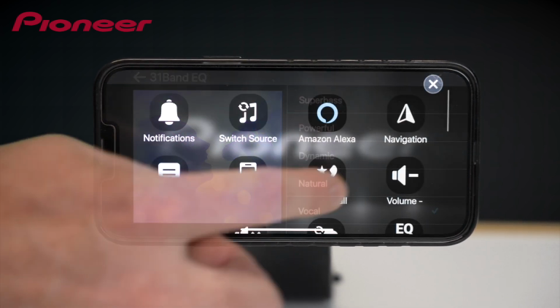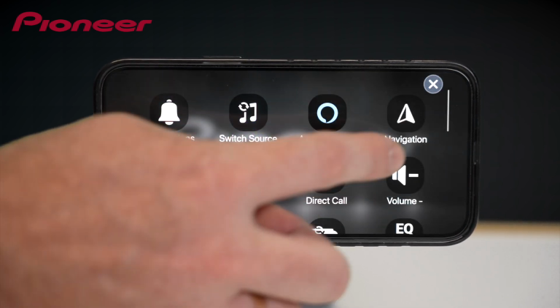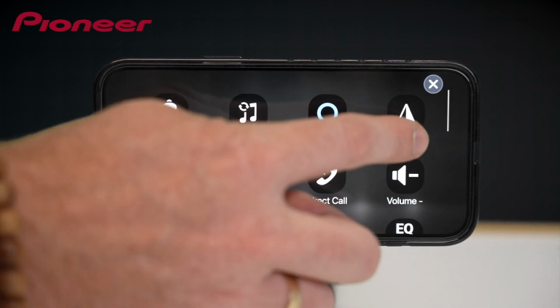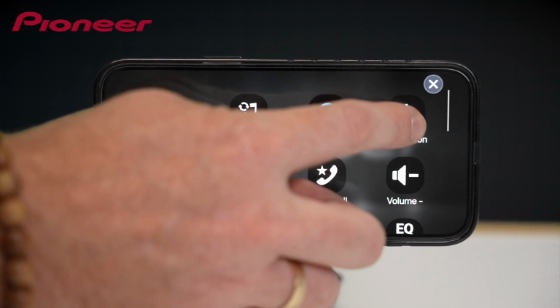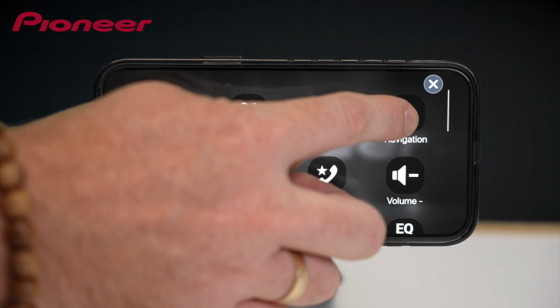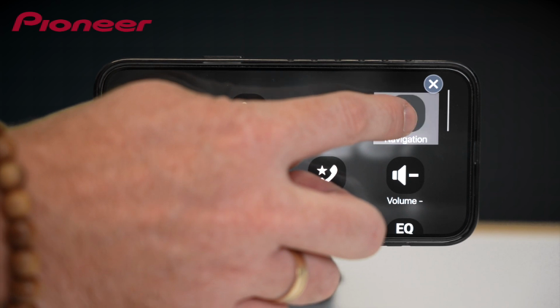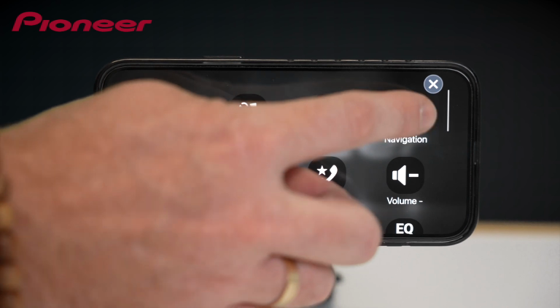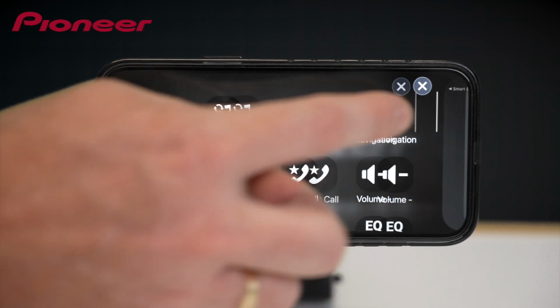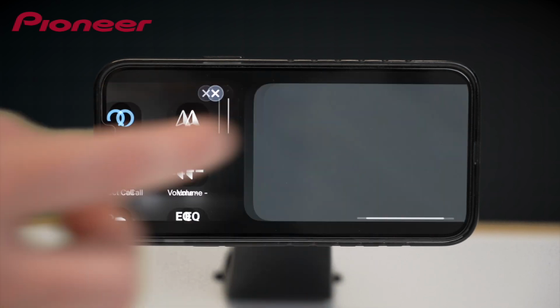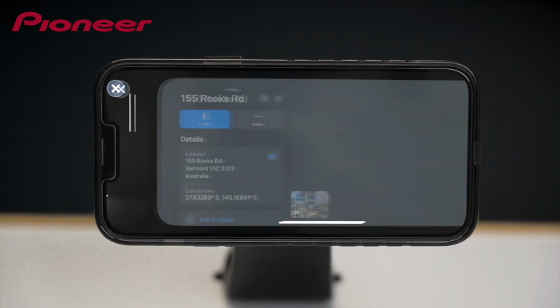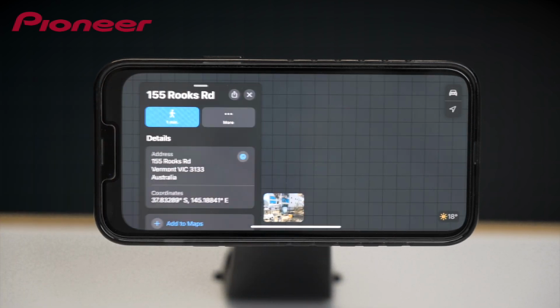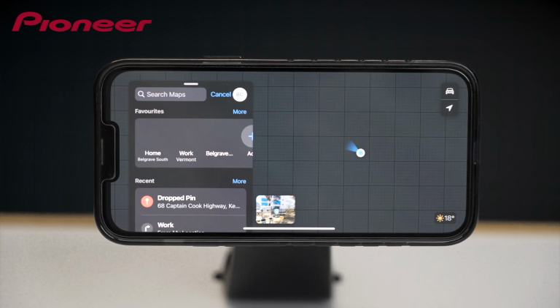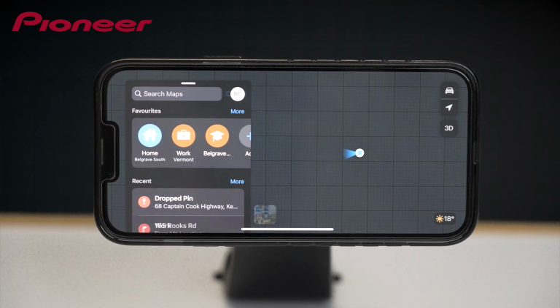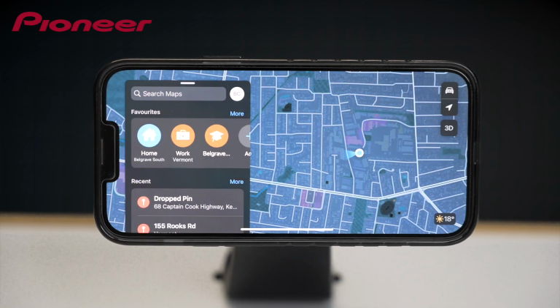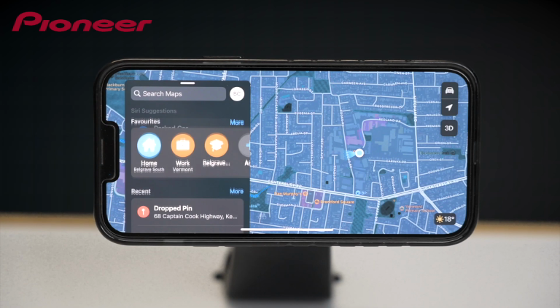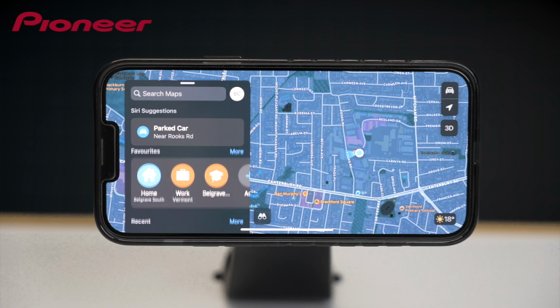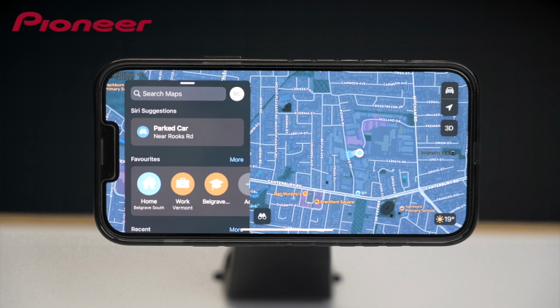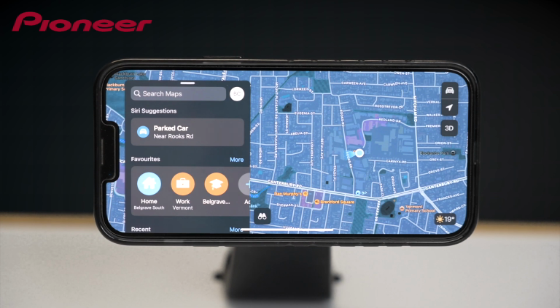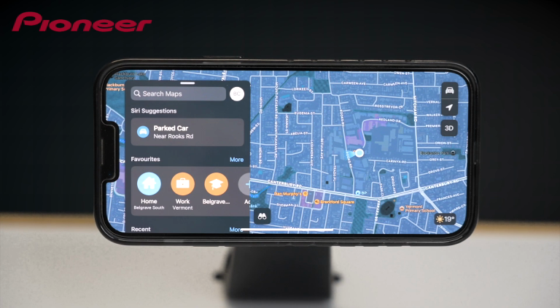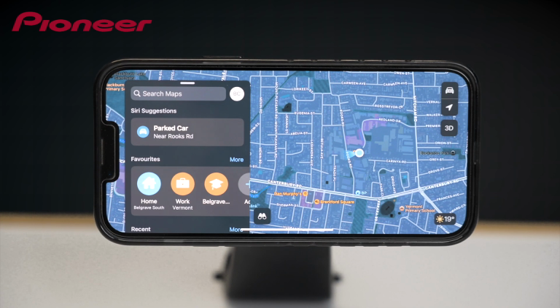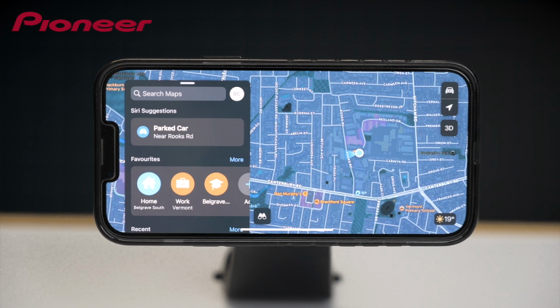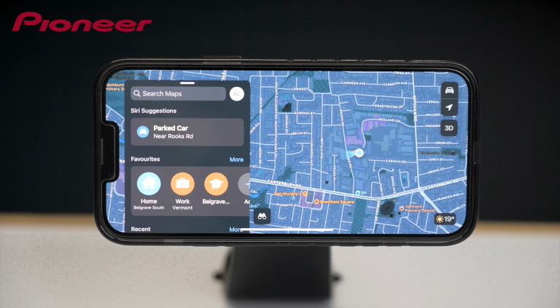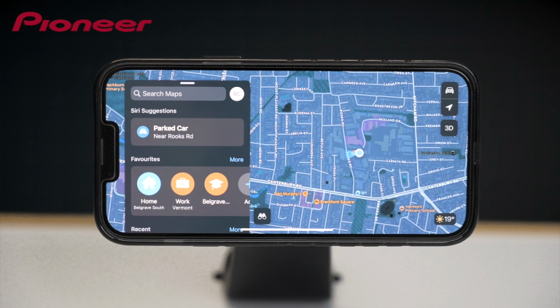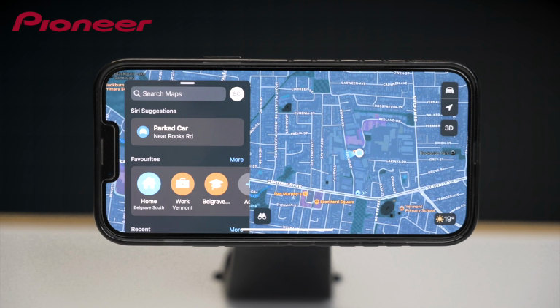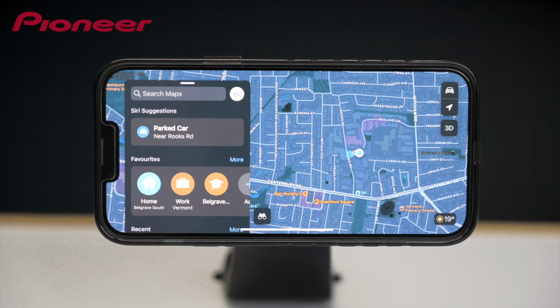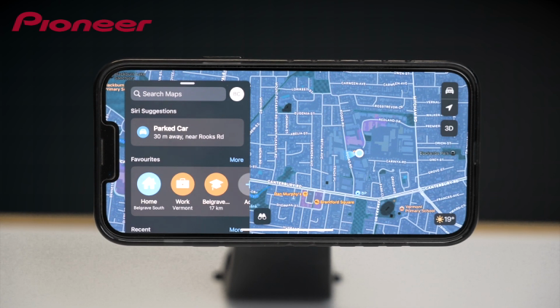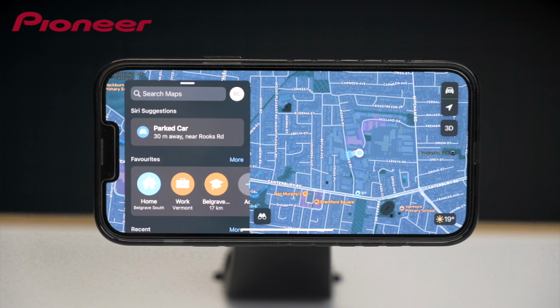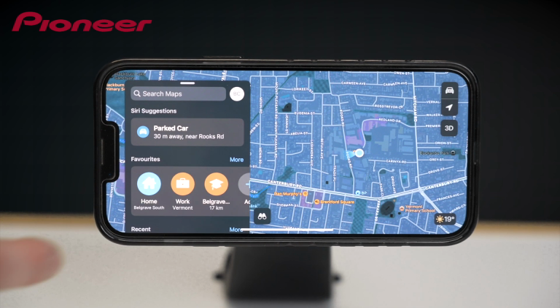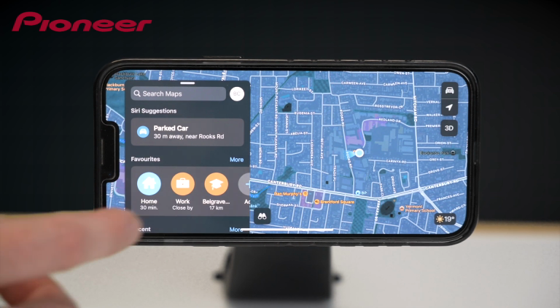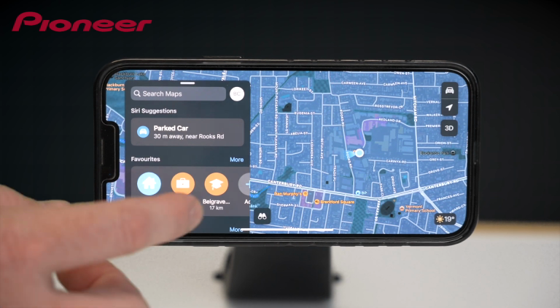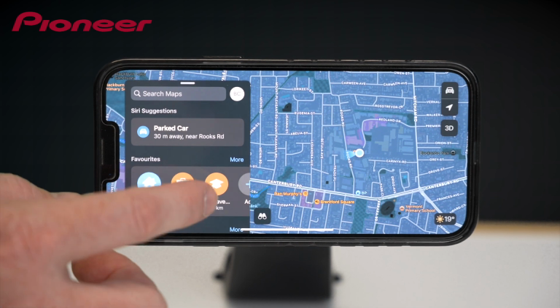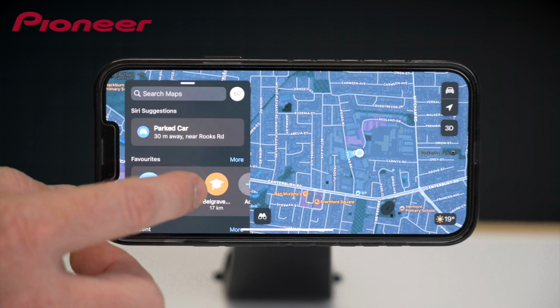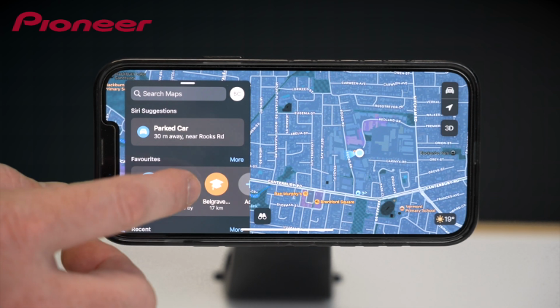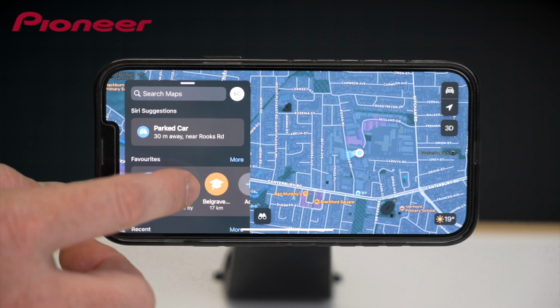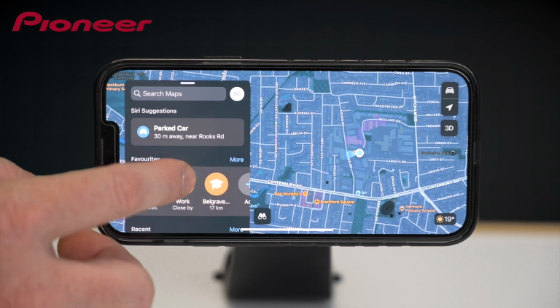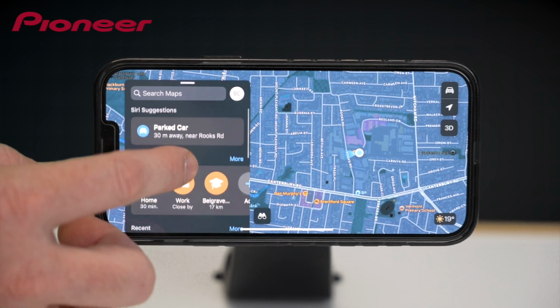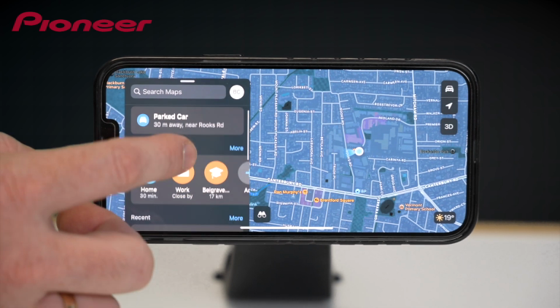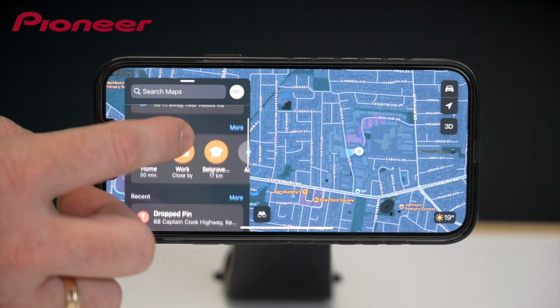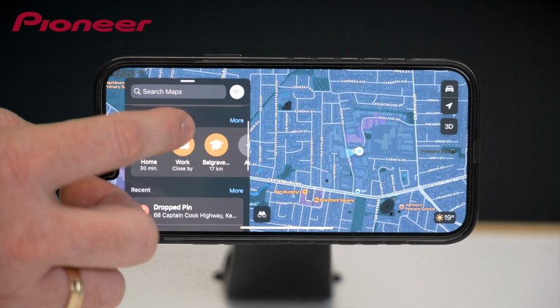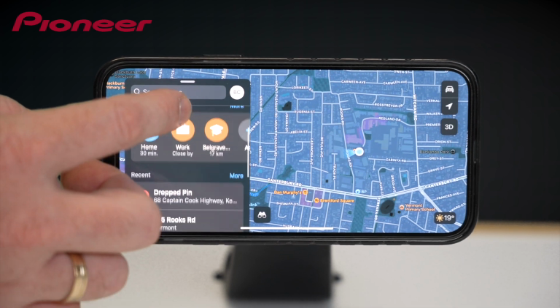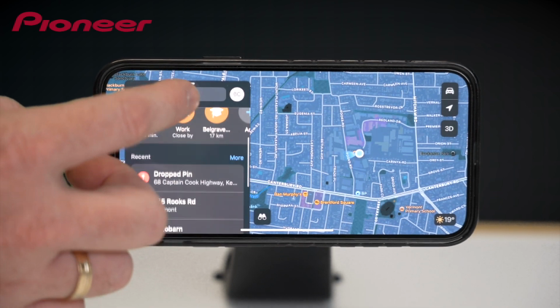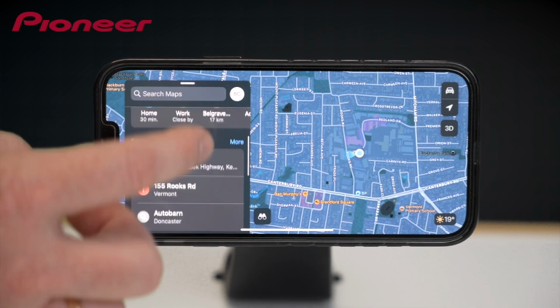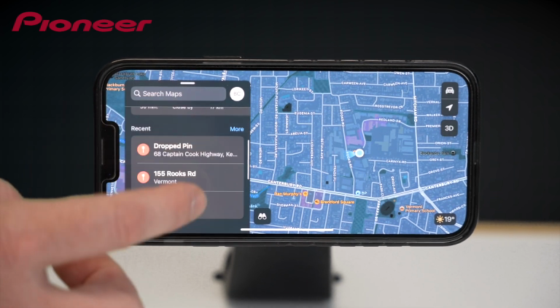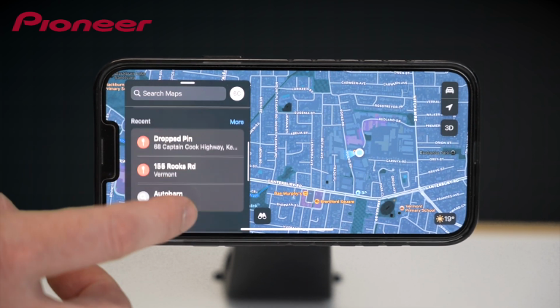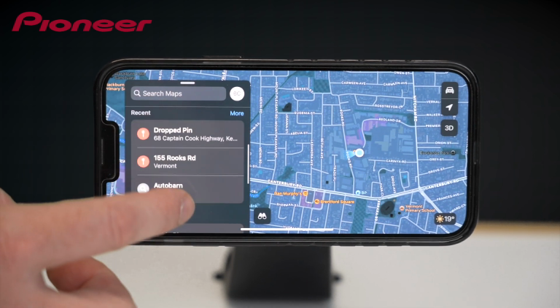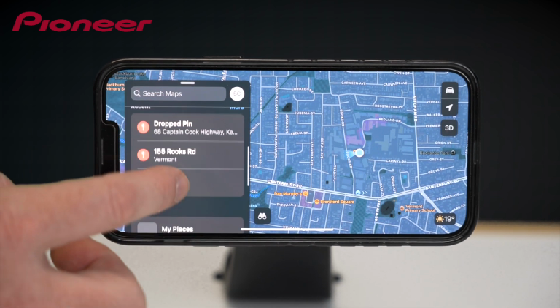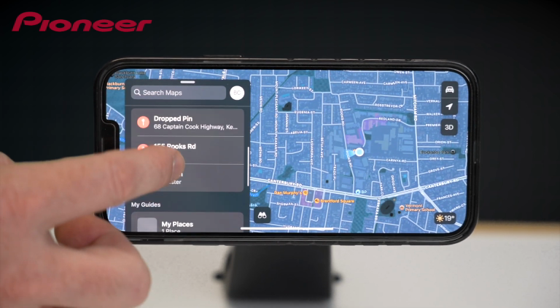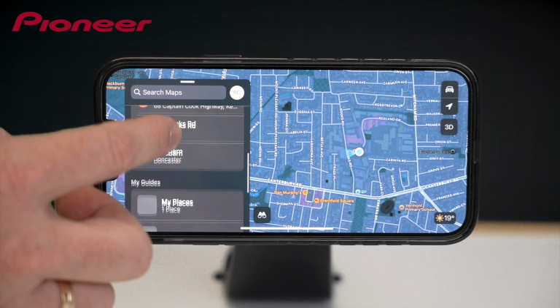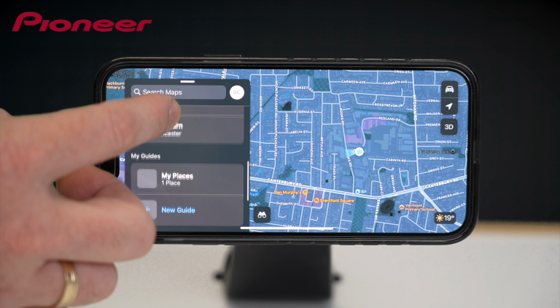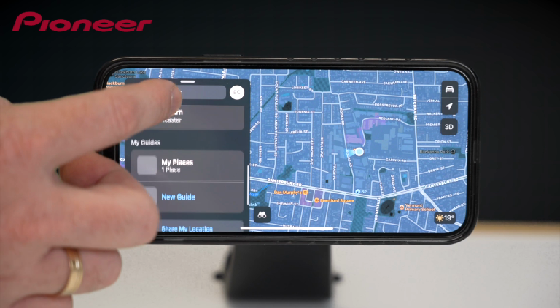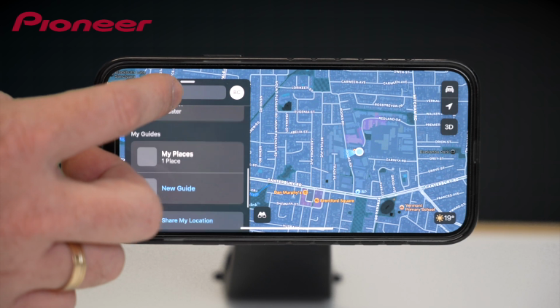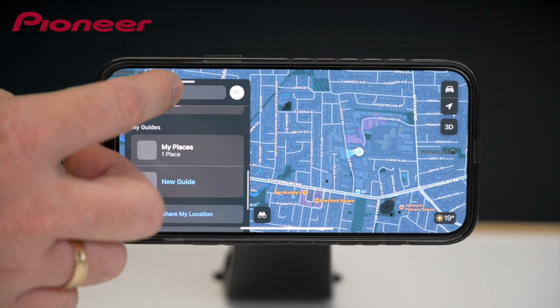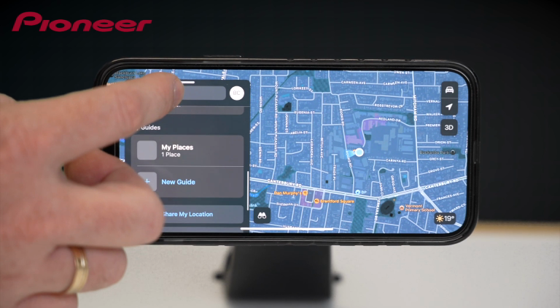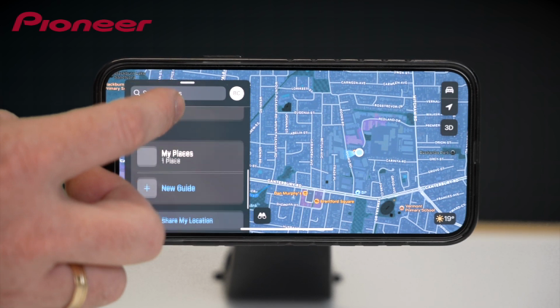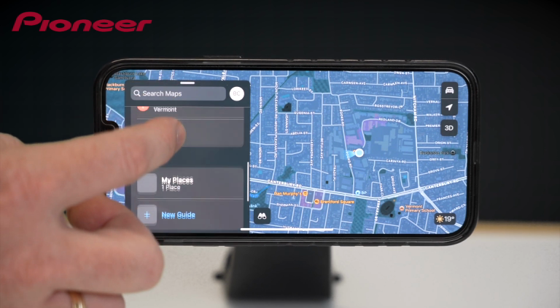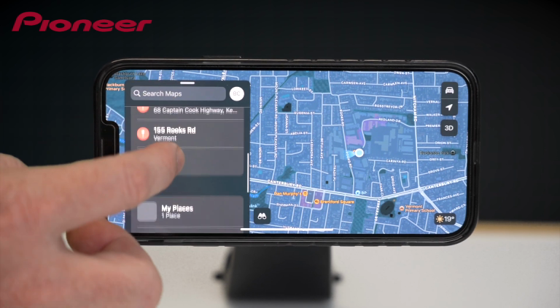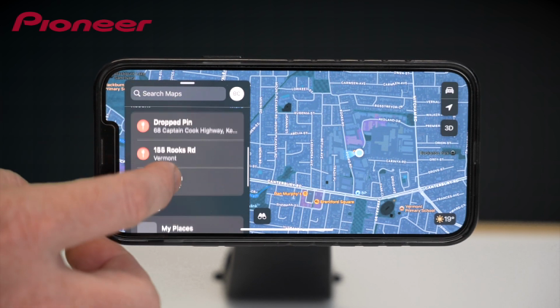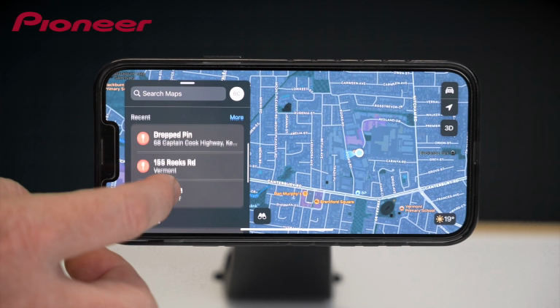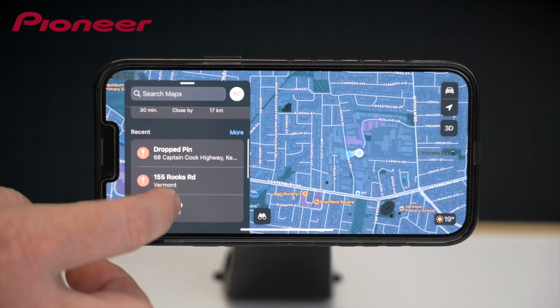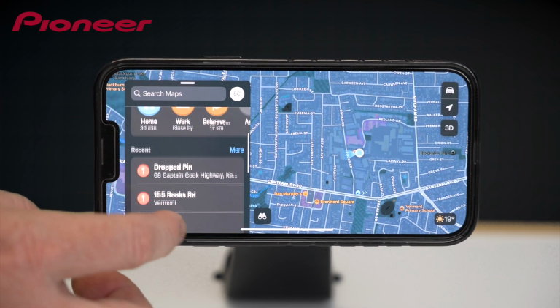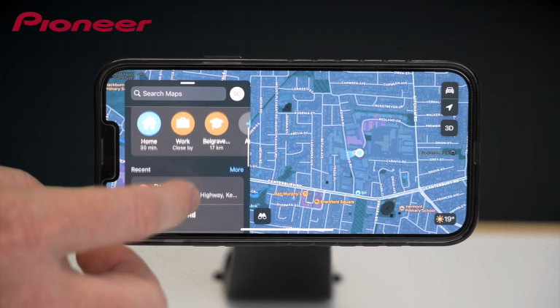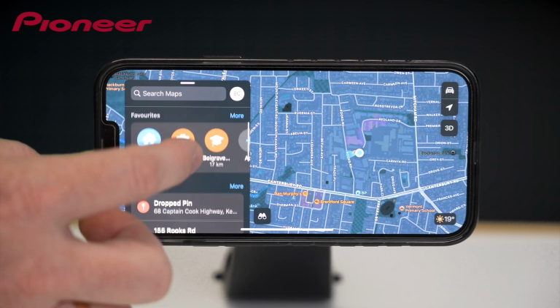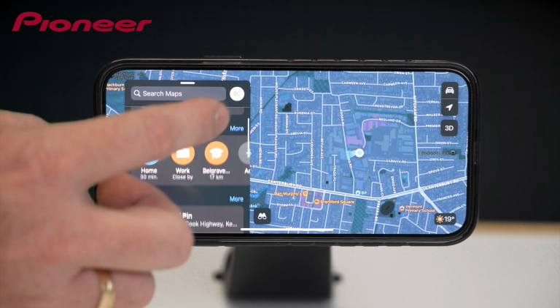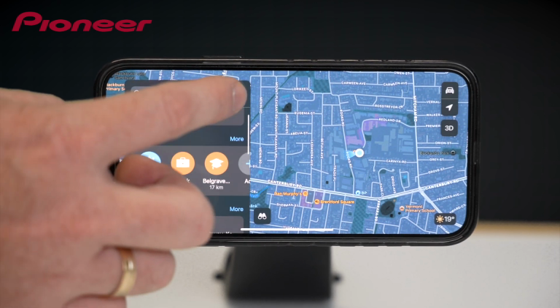Pioneer SmartSync also offers one-touch access to your most frequently used navigation apps, making it easy for you to safely plan your trip.